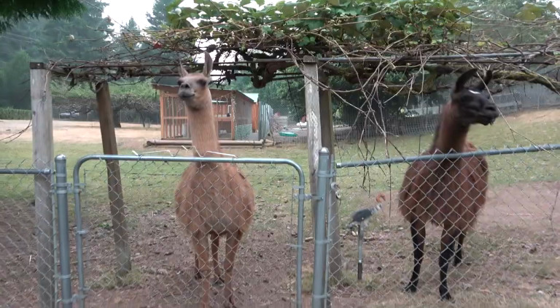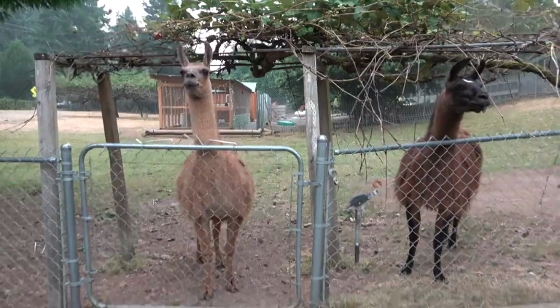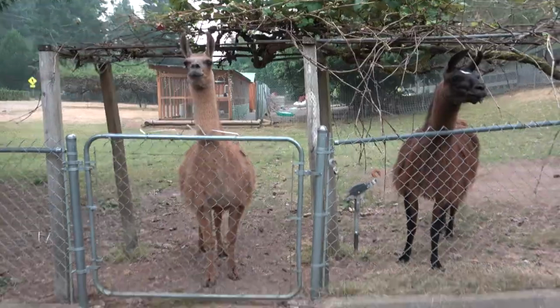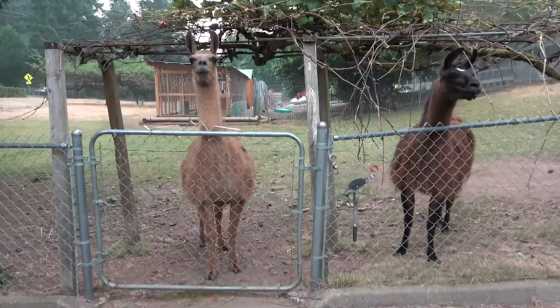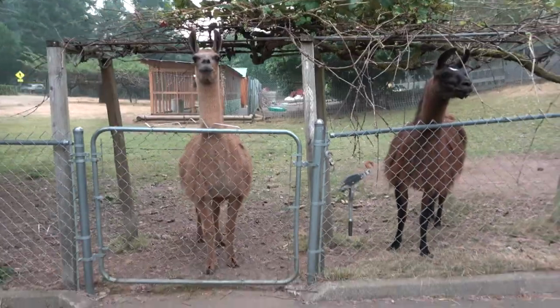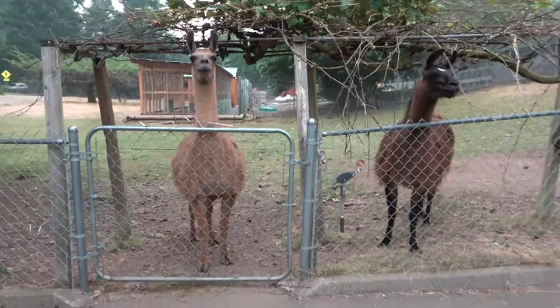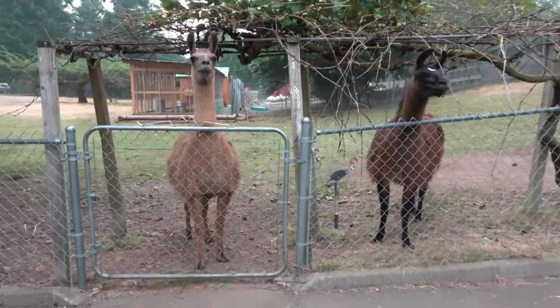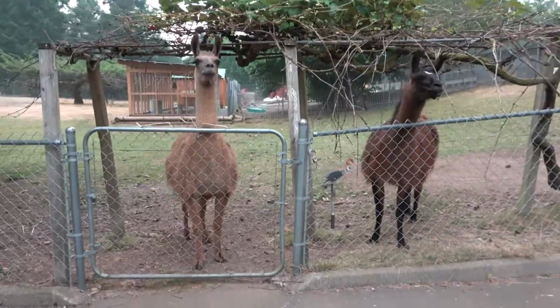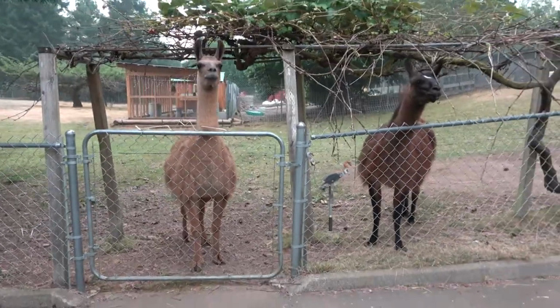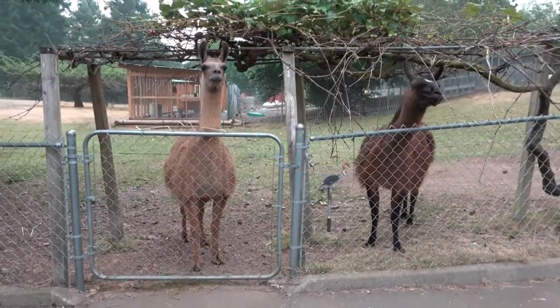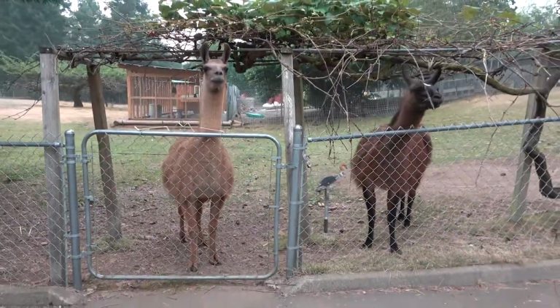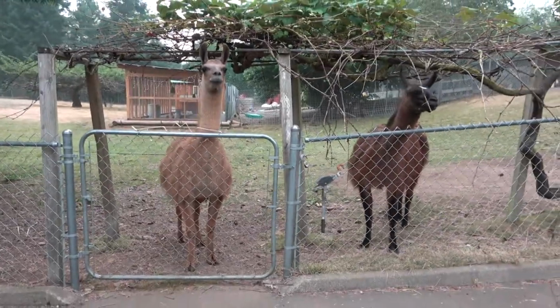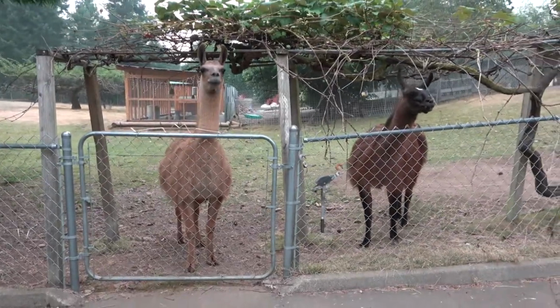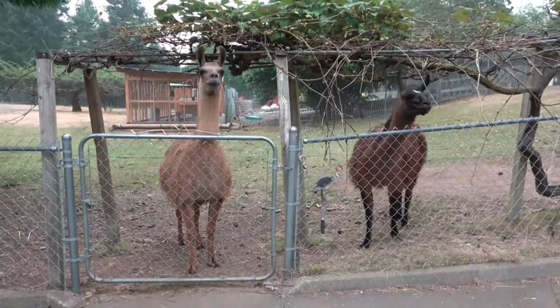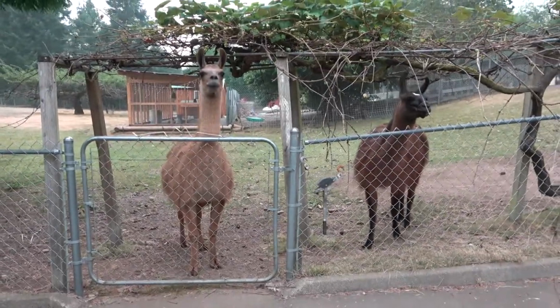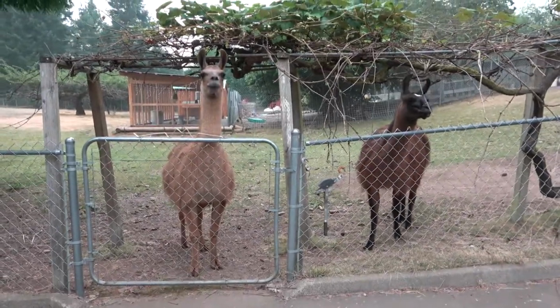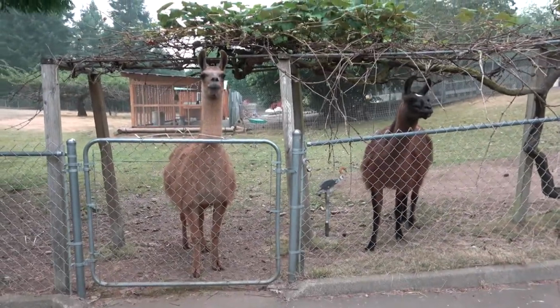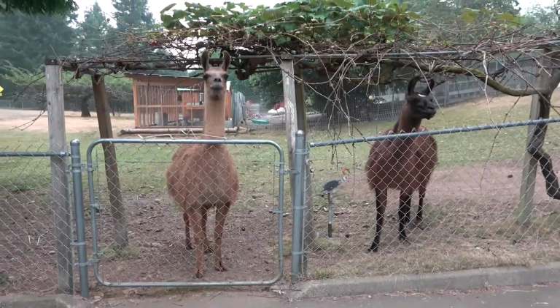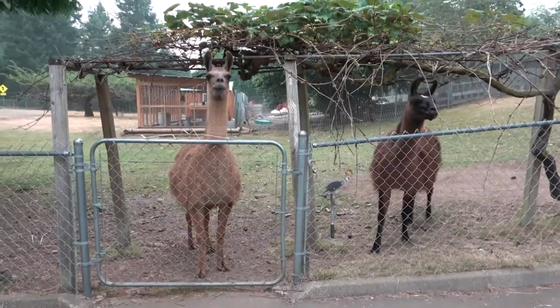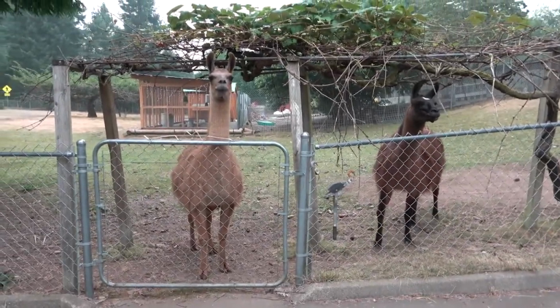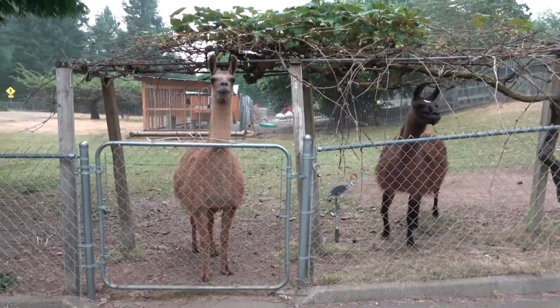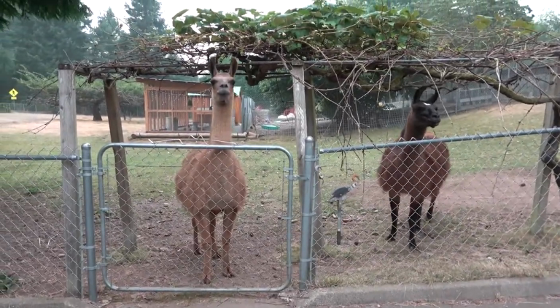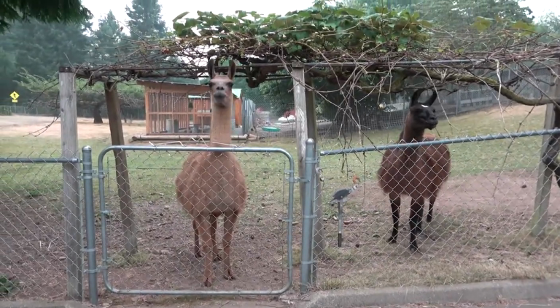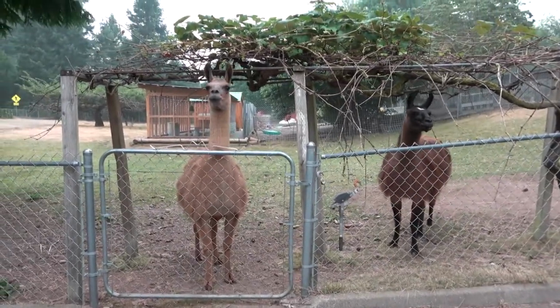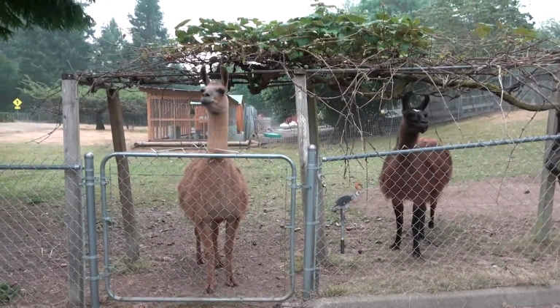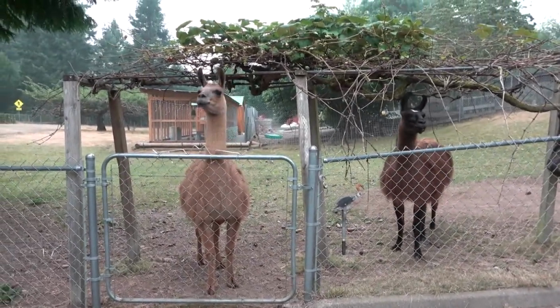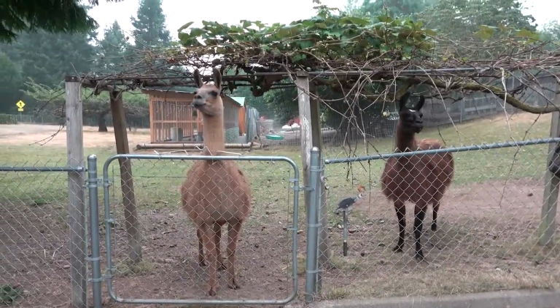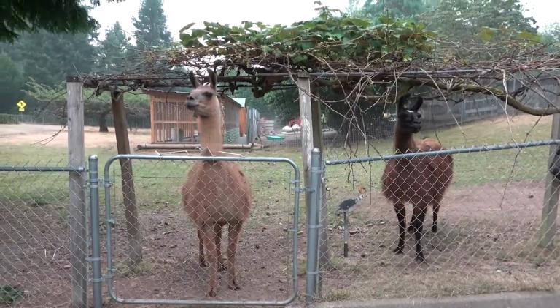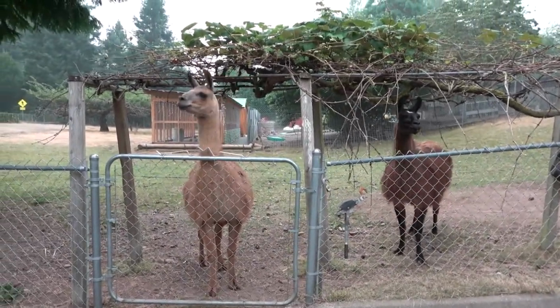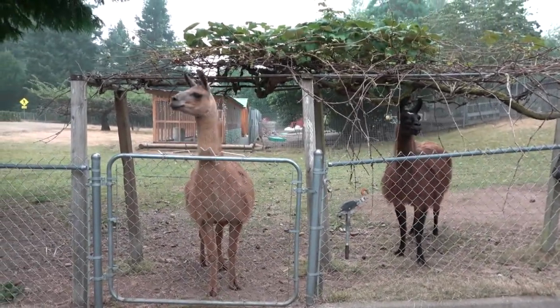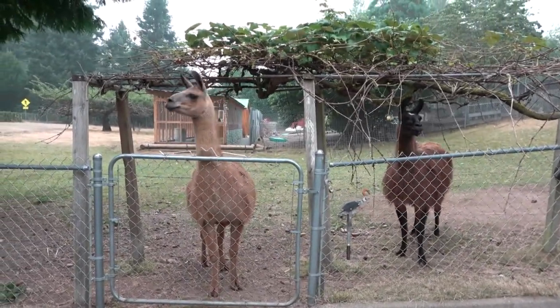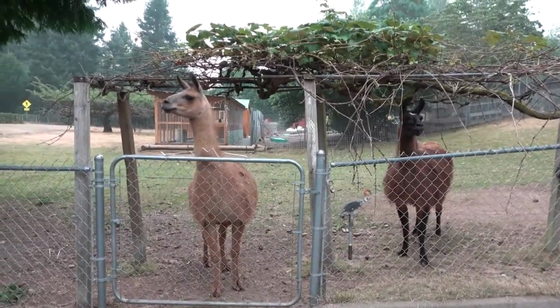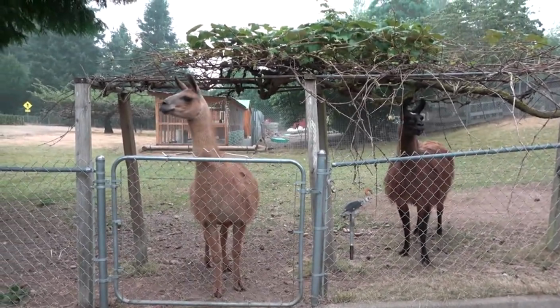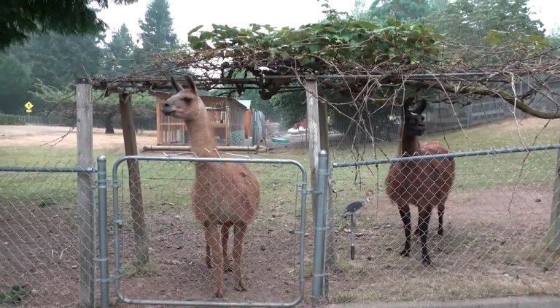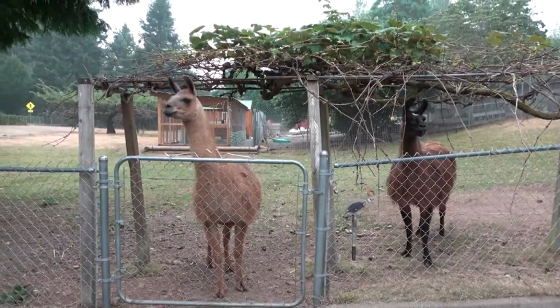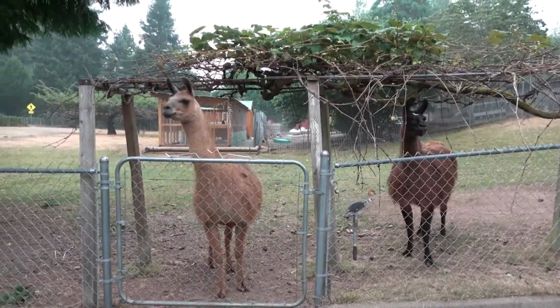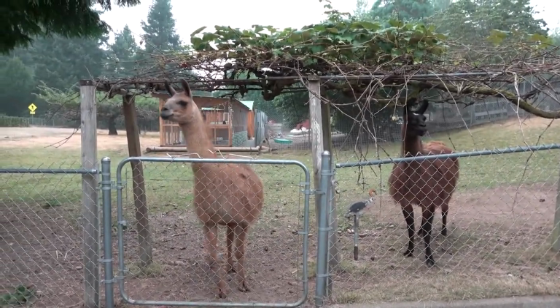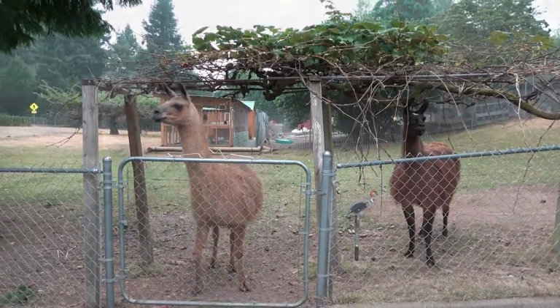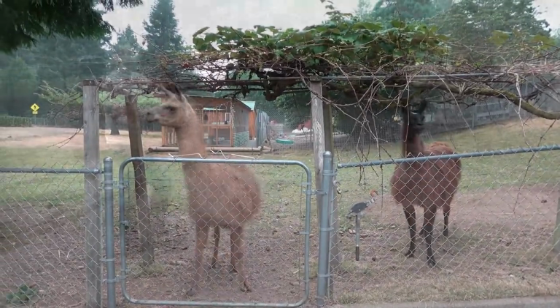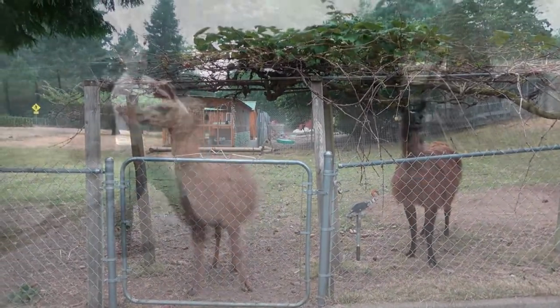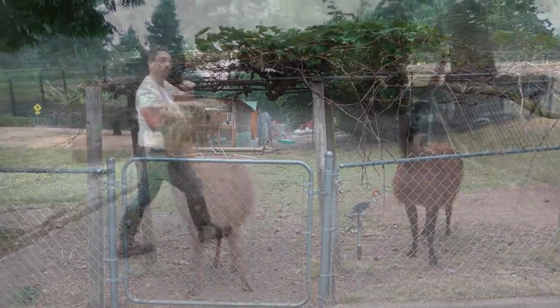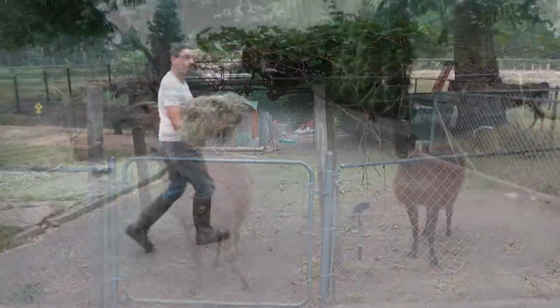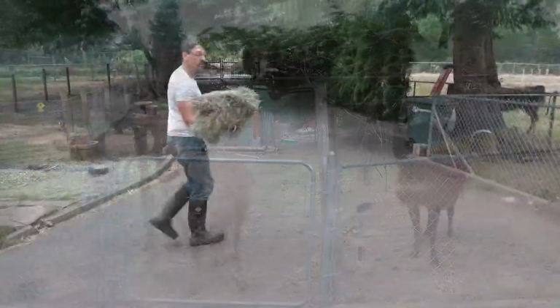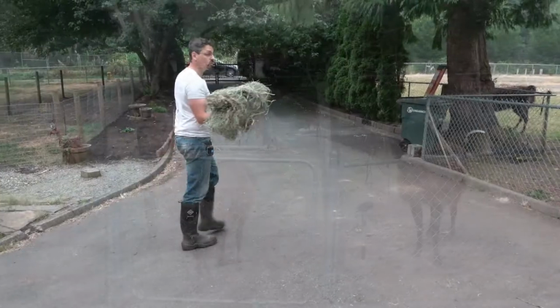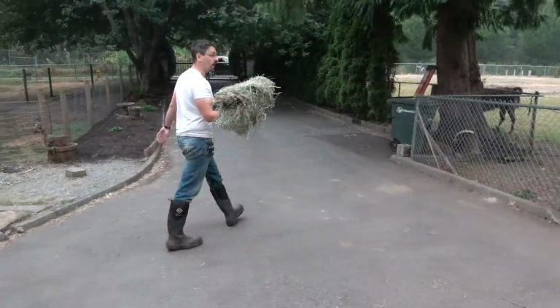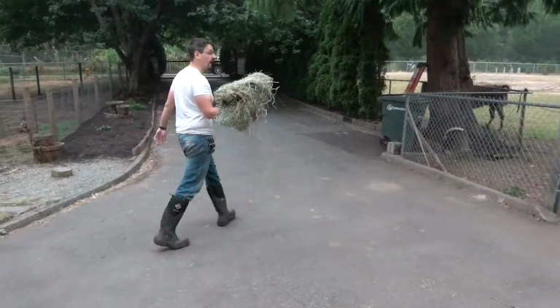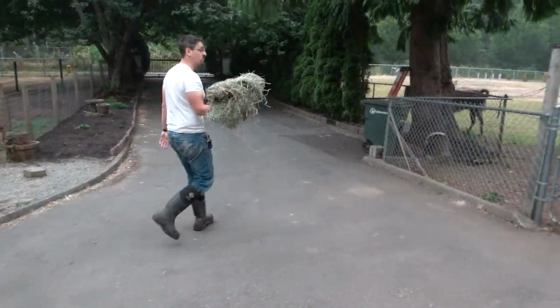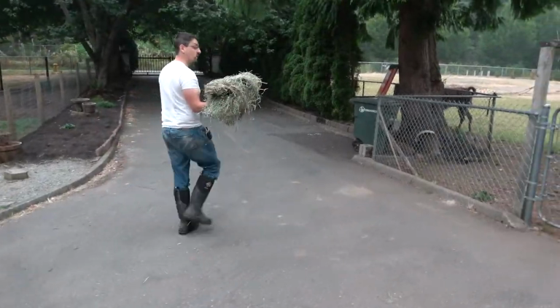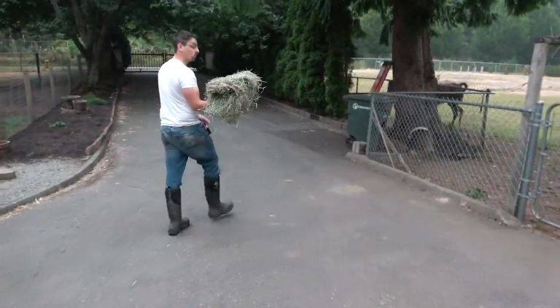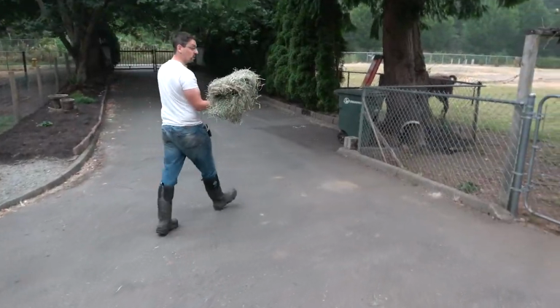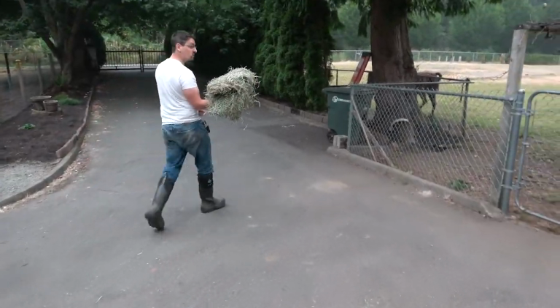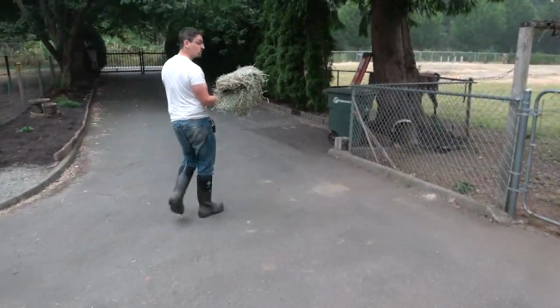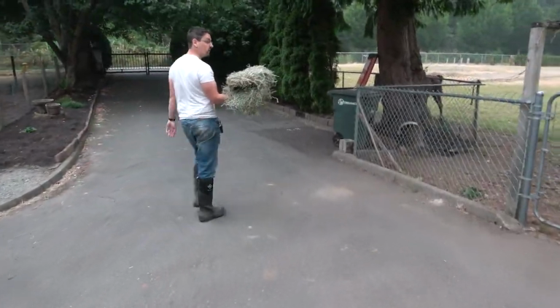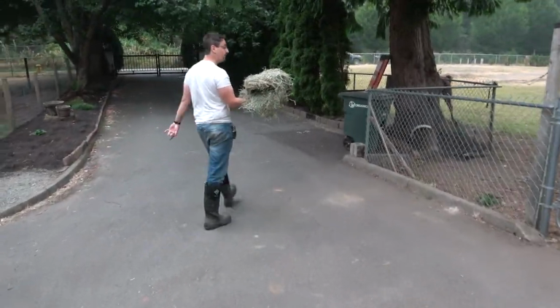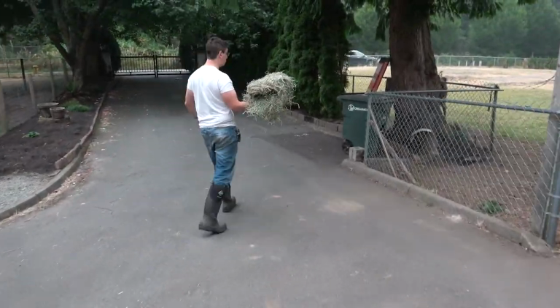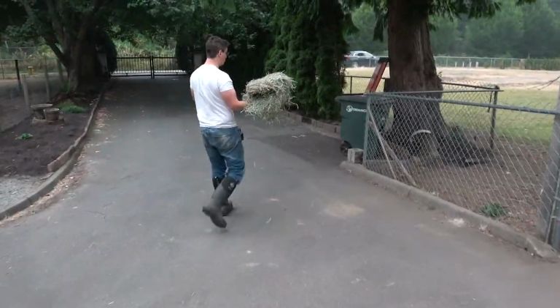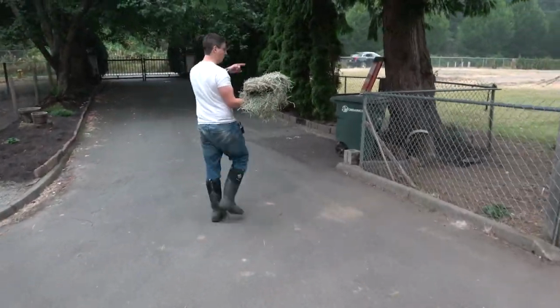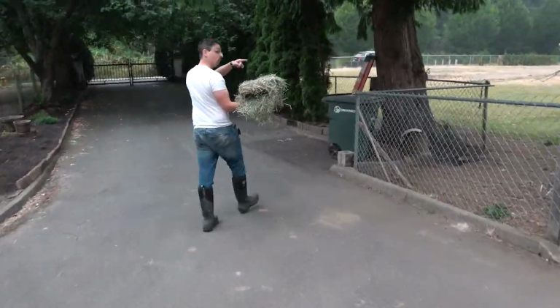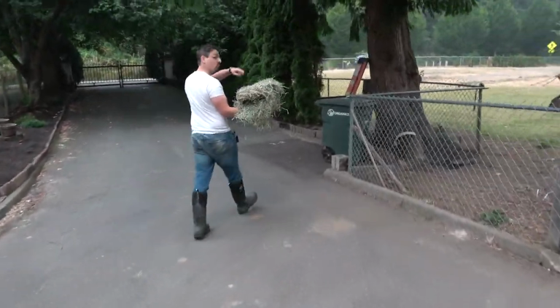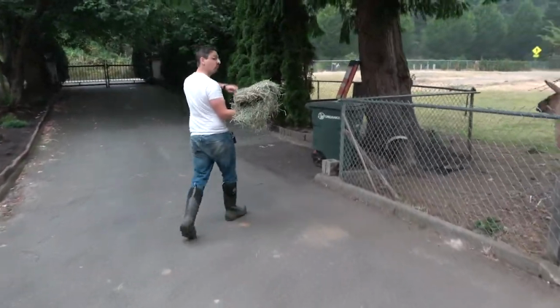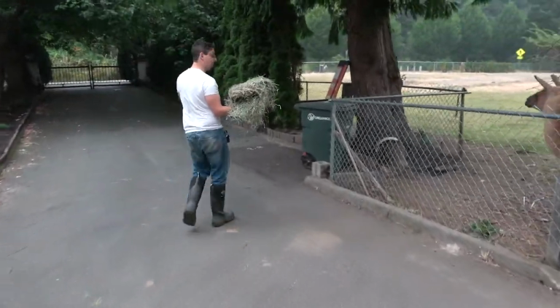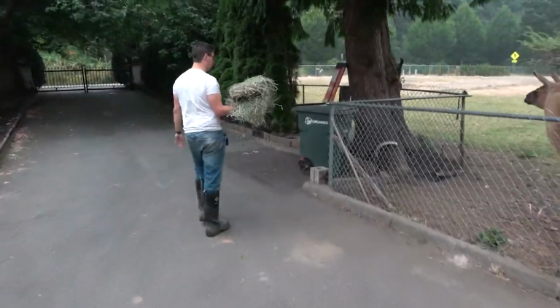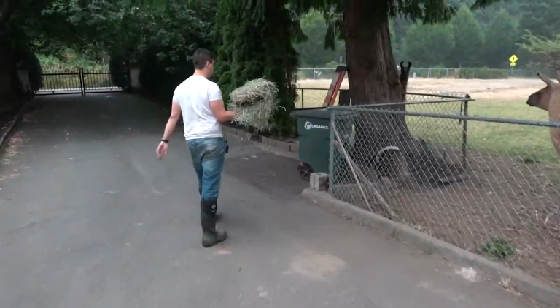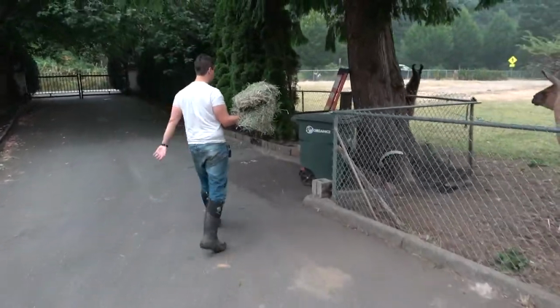So we've got the sheep taken care of, the goats taken care of. We're going to feed the llamas with one flake of orchard grass that we're going to split between both feeders.